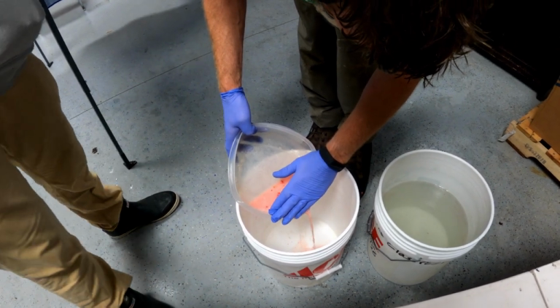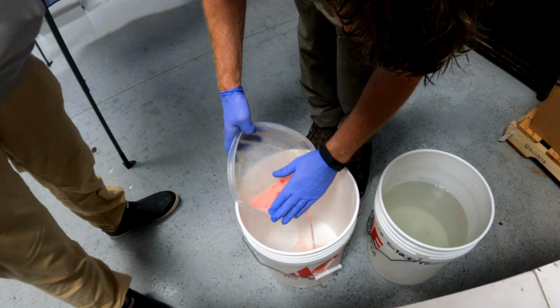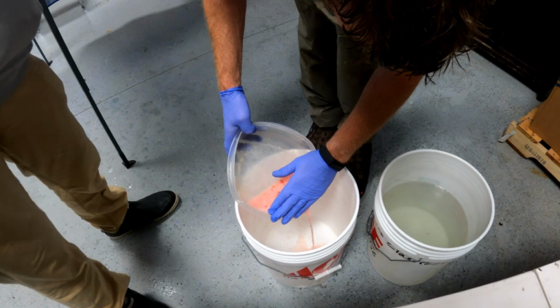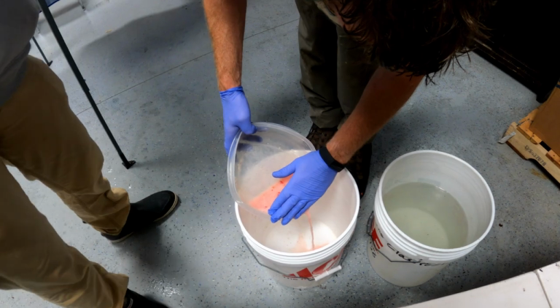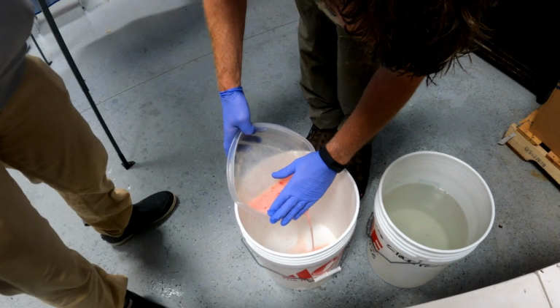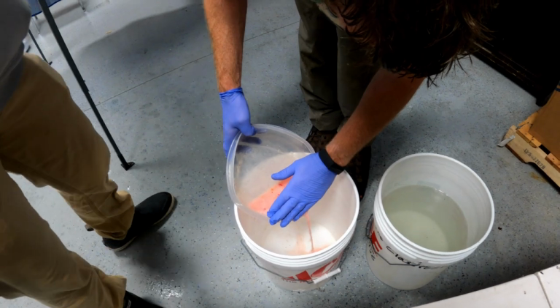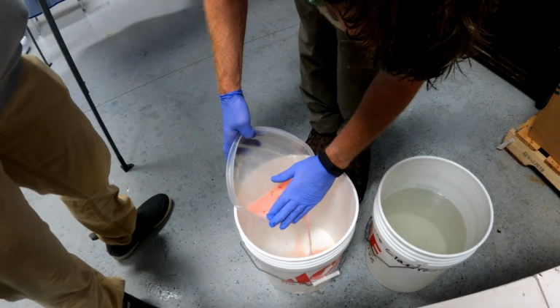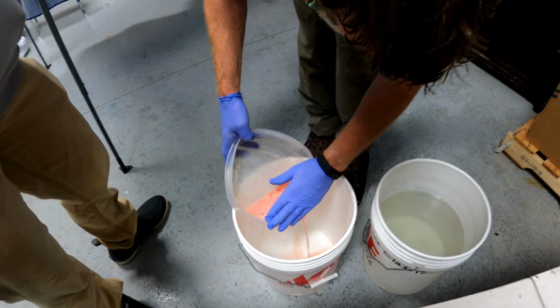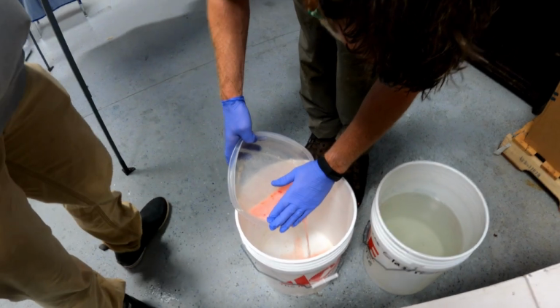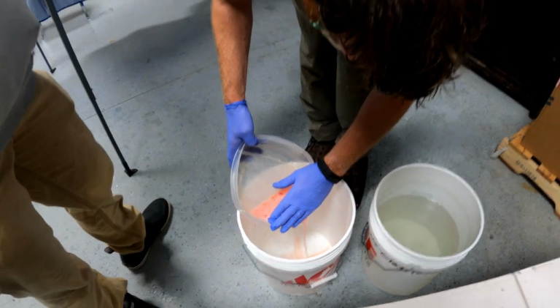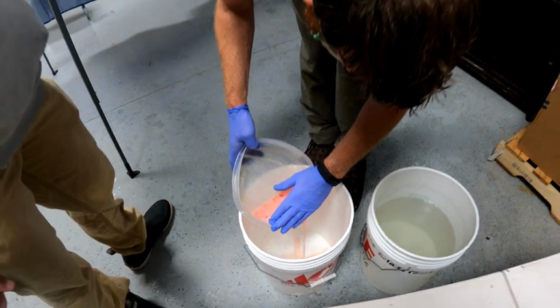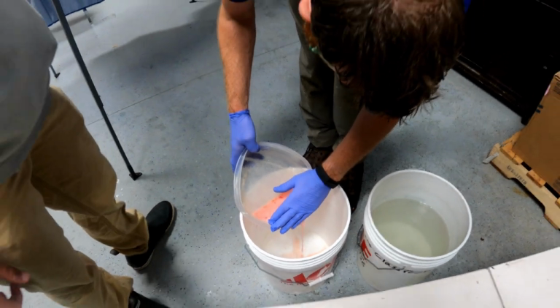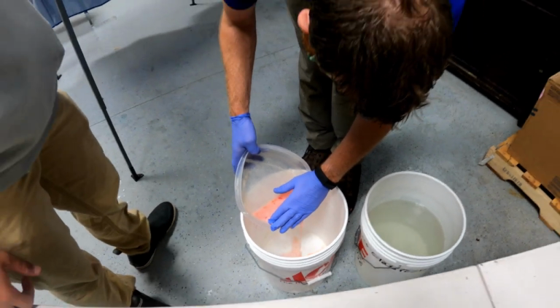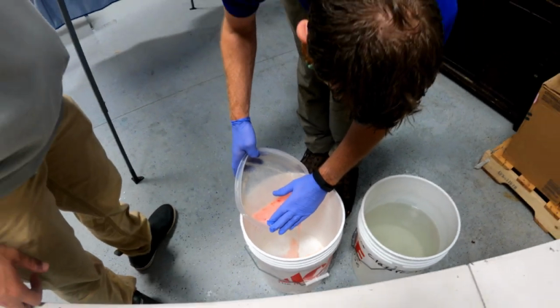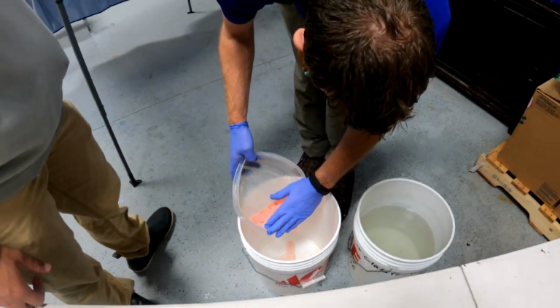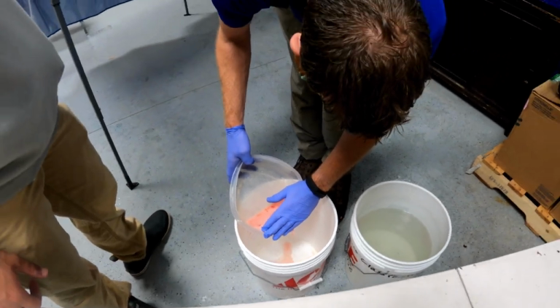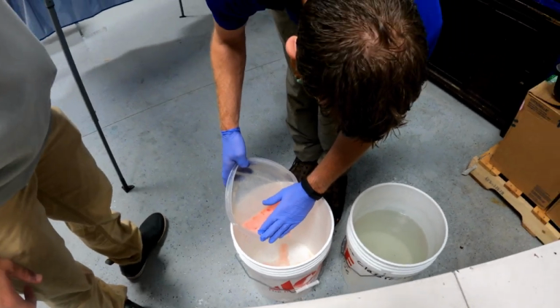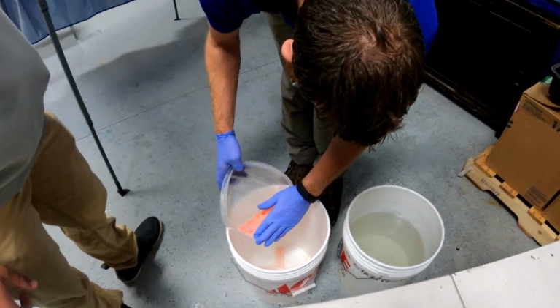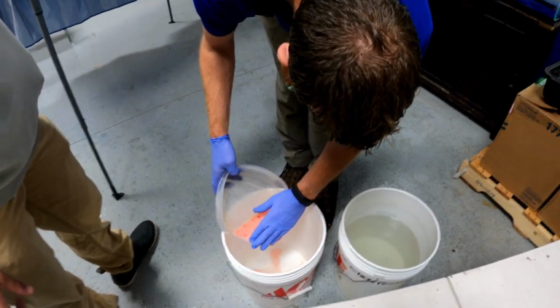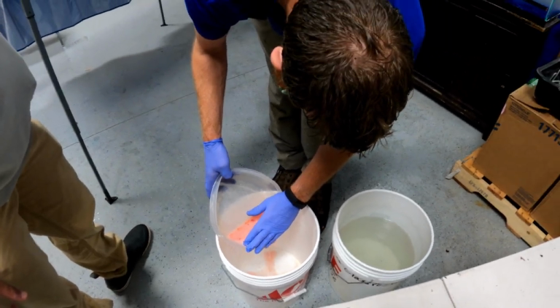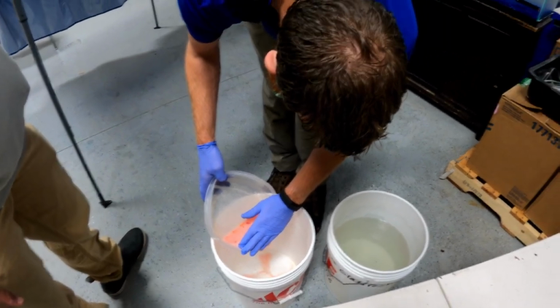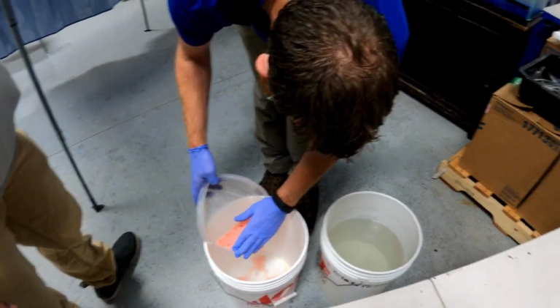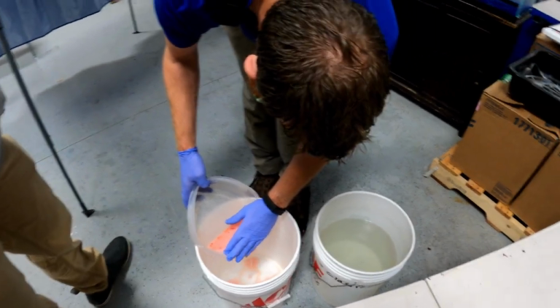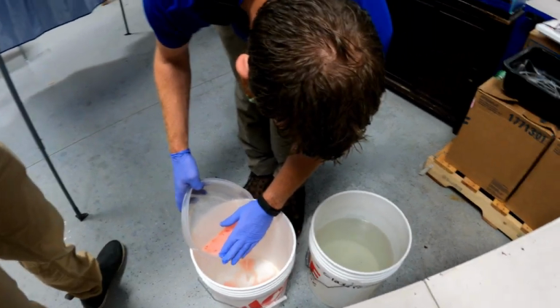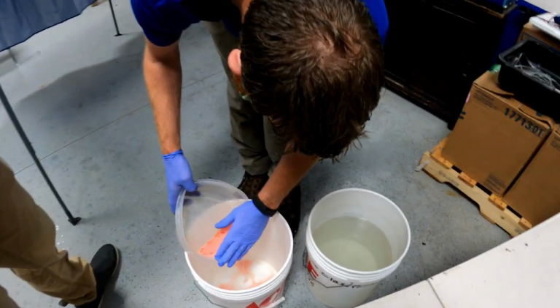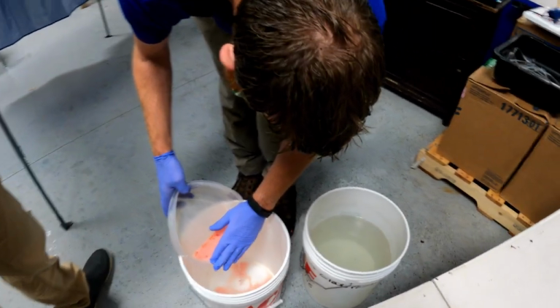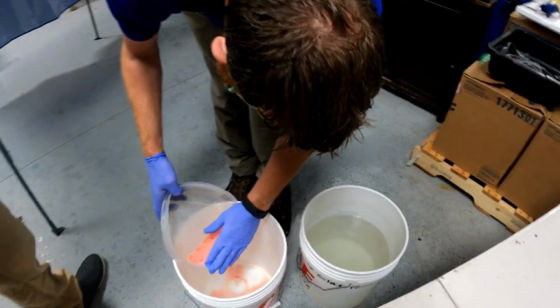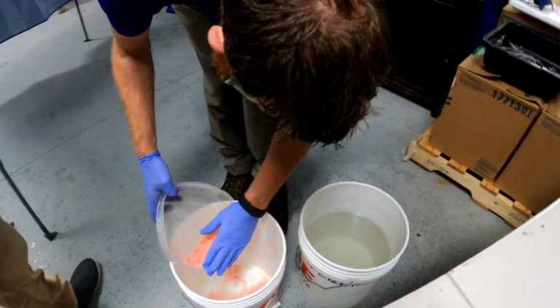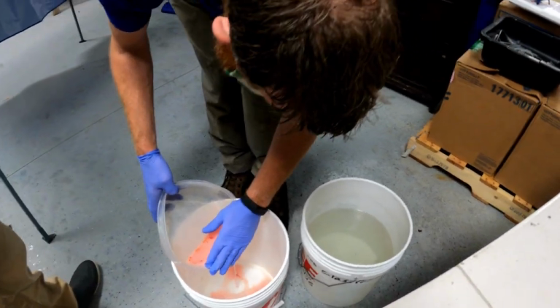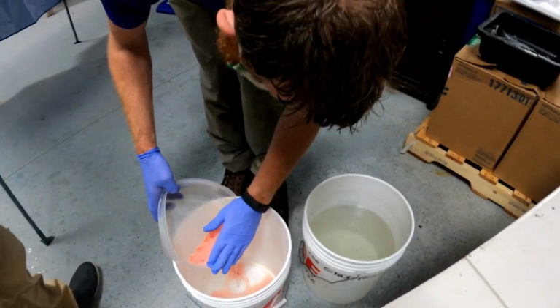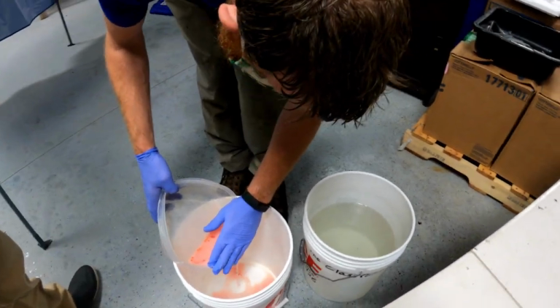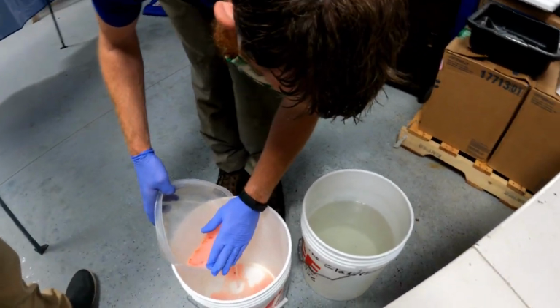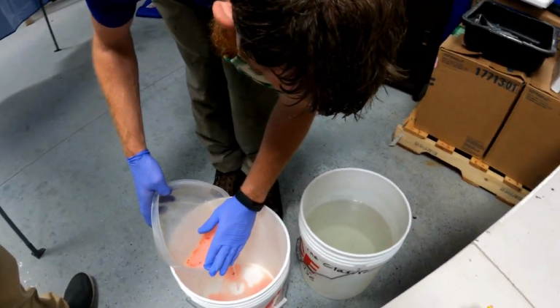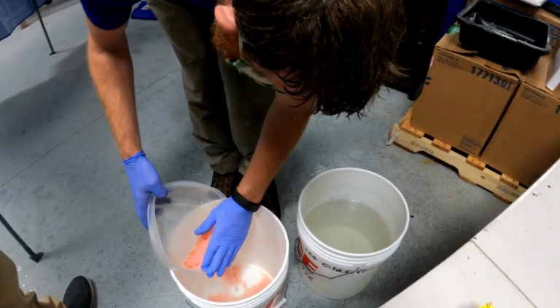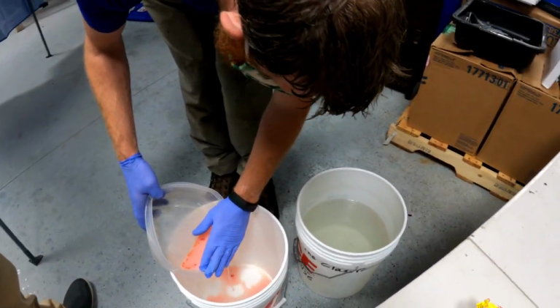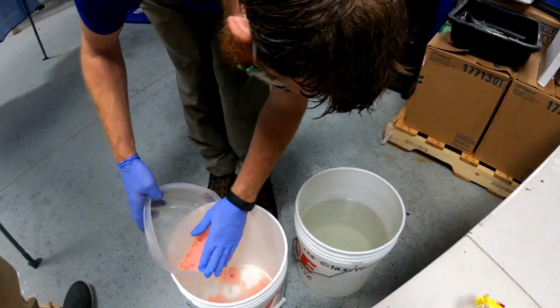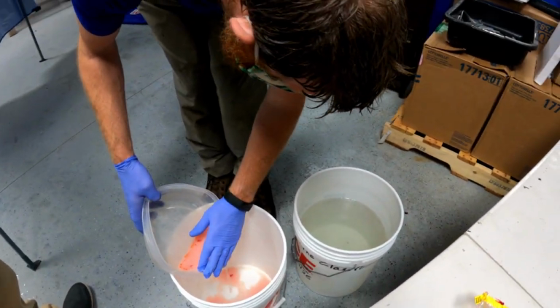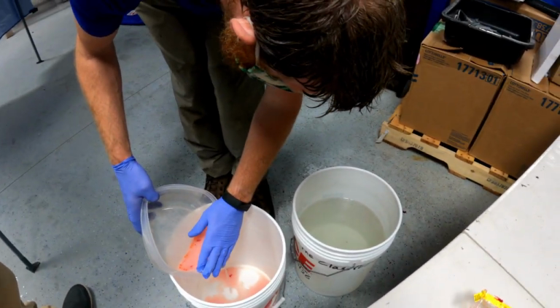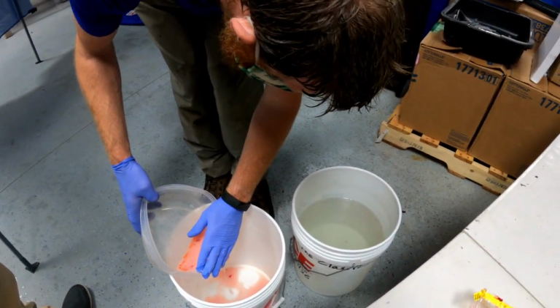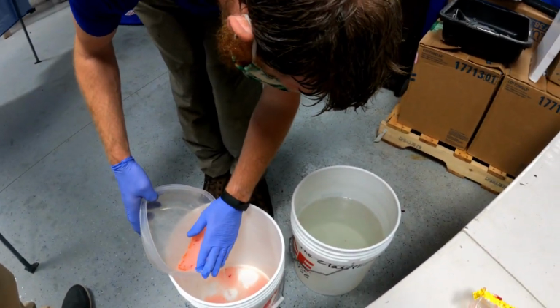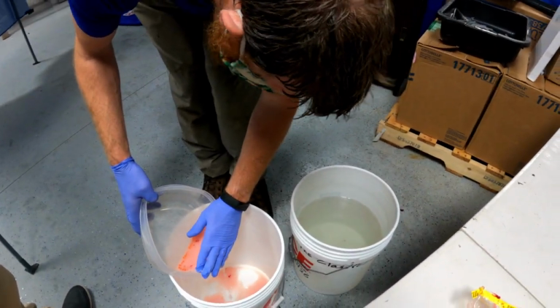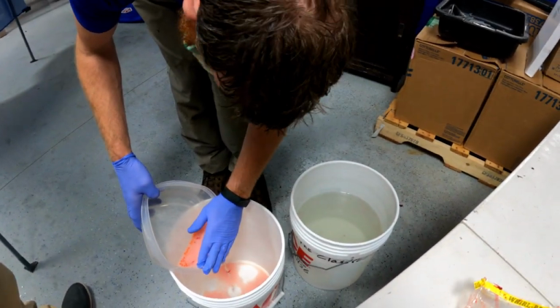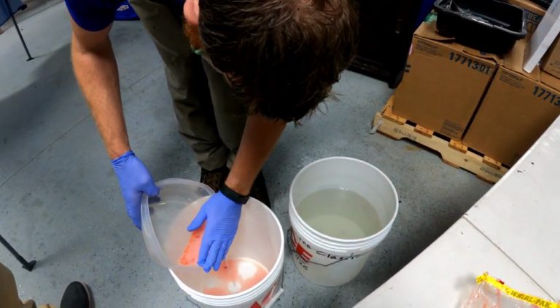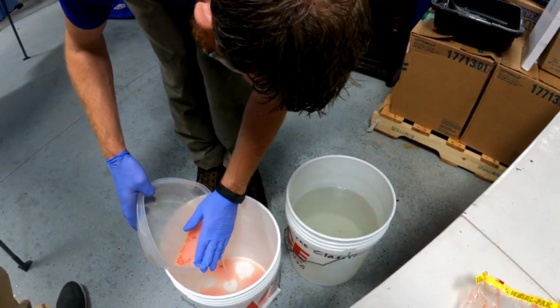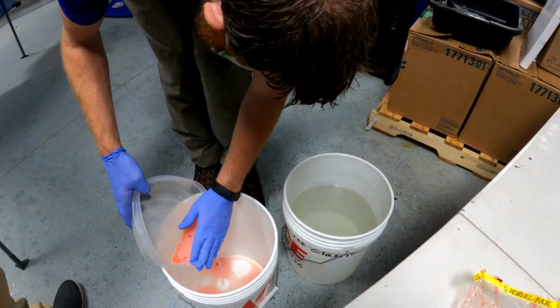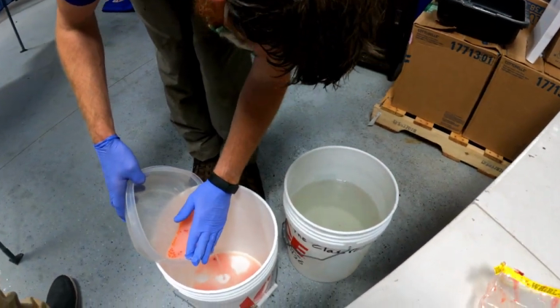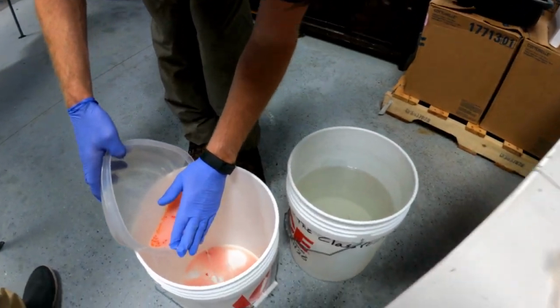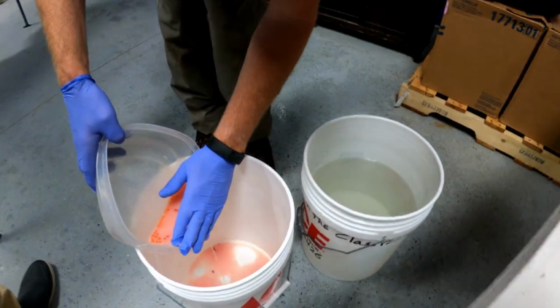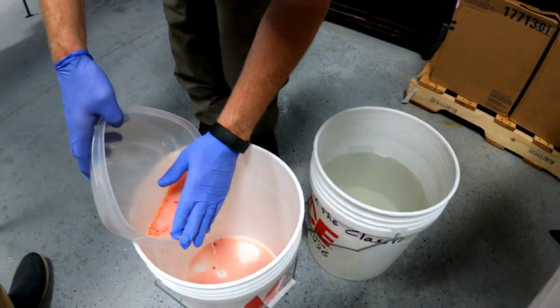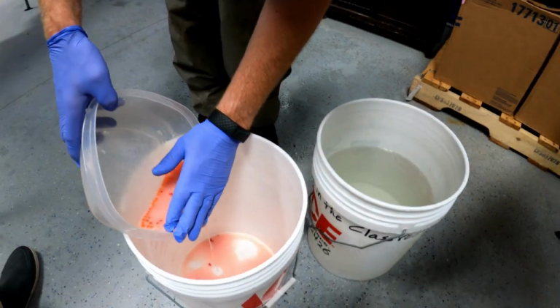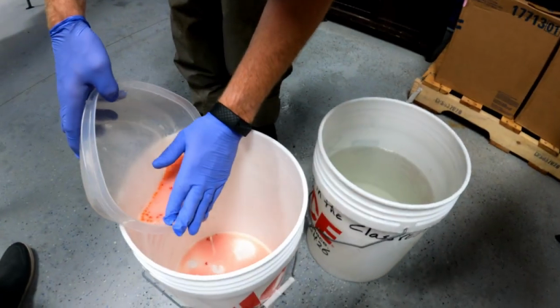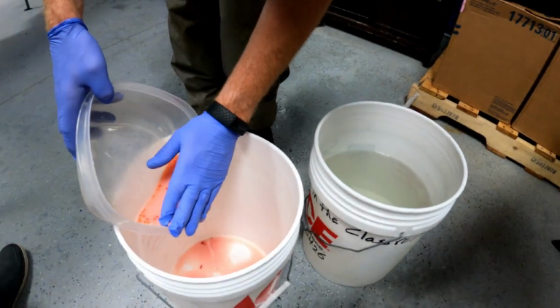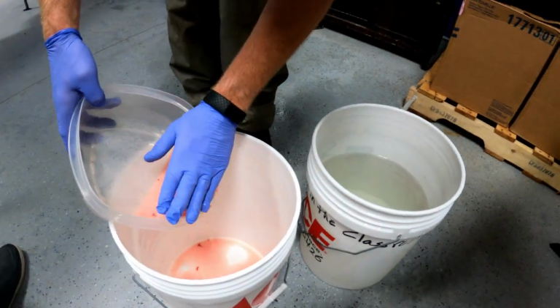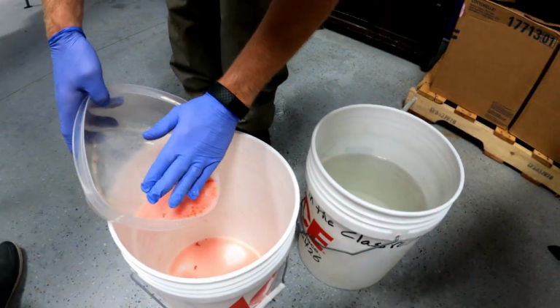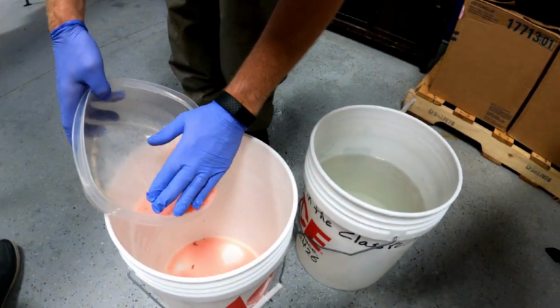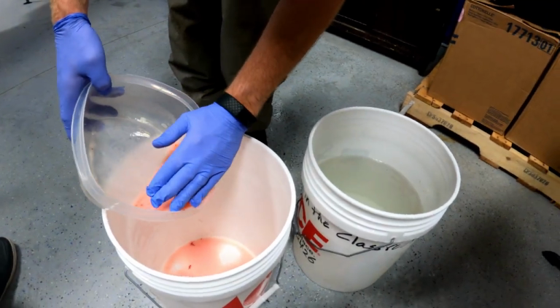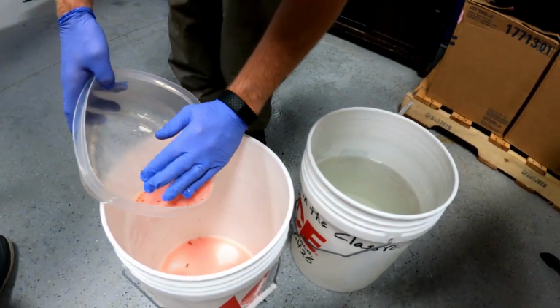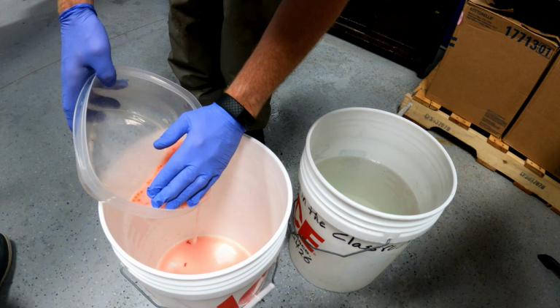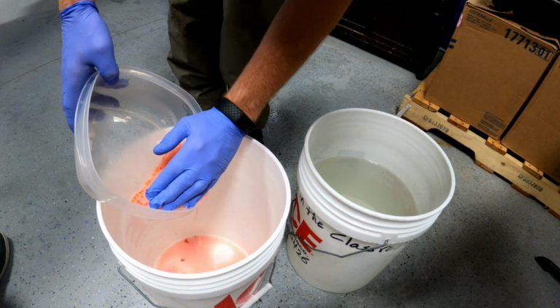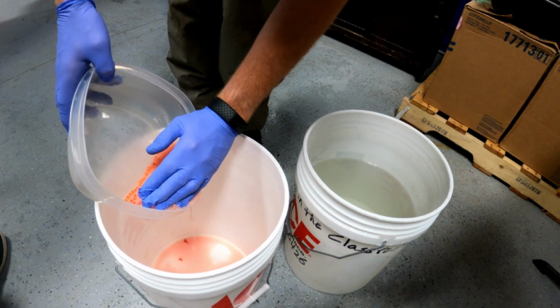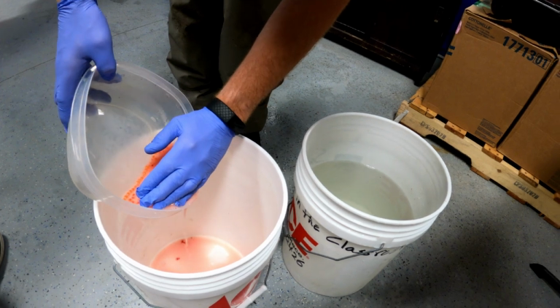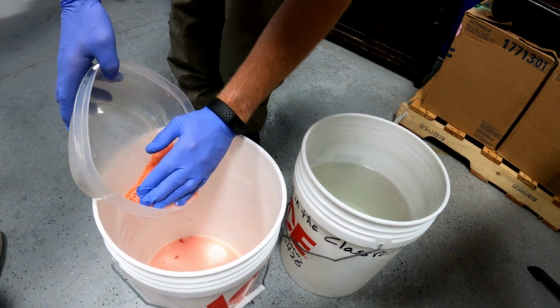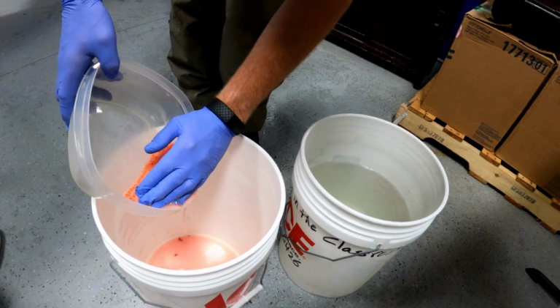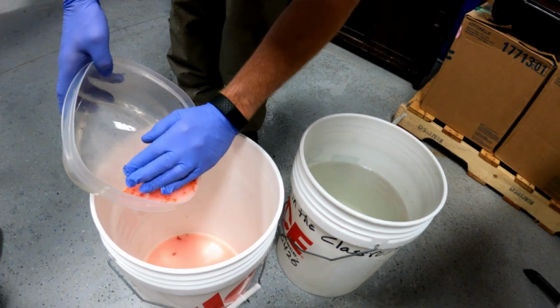The rest of this process involved repeated rinses to wash away excess blood and slime that had made its way into the mixture.